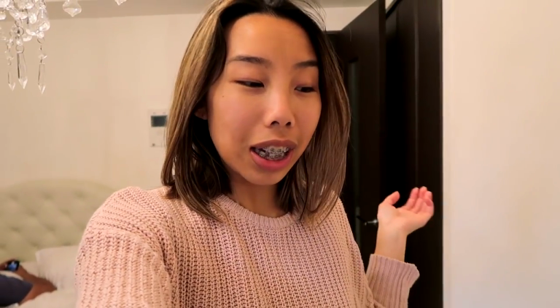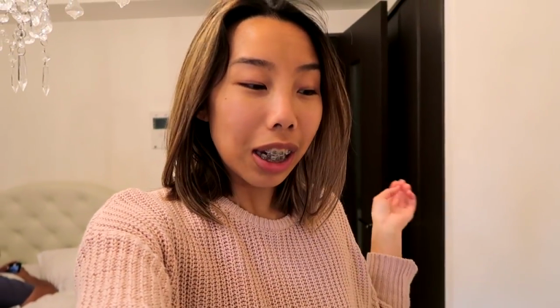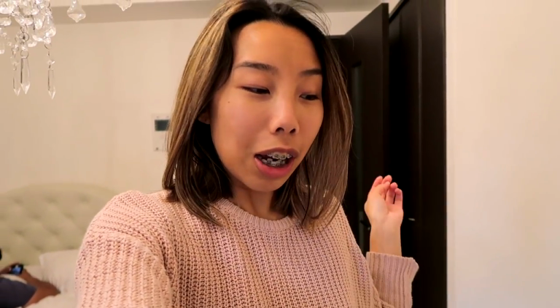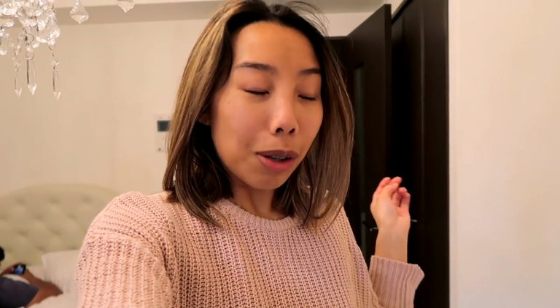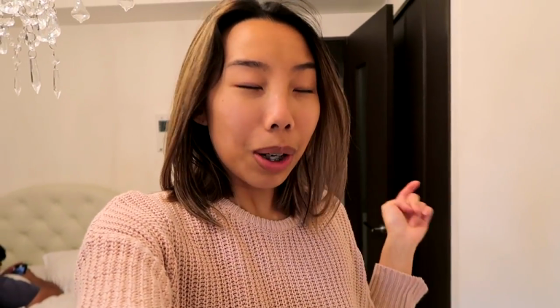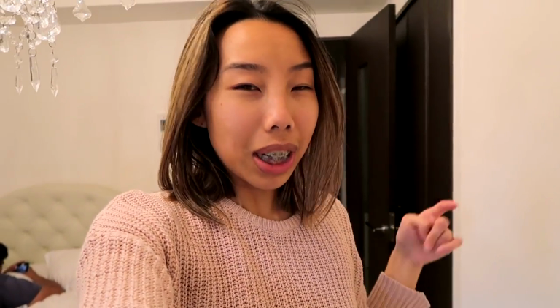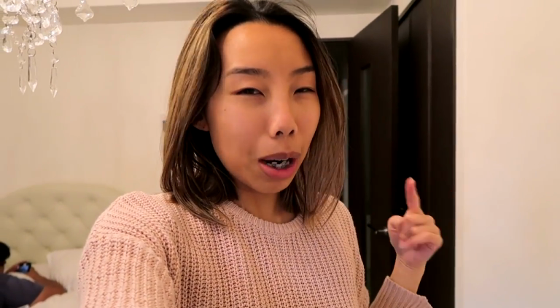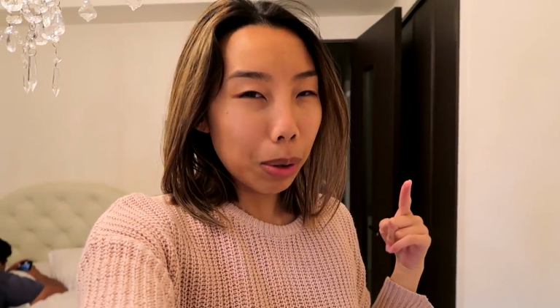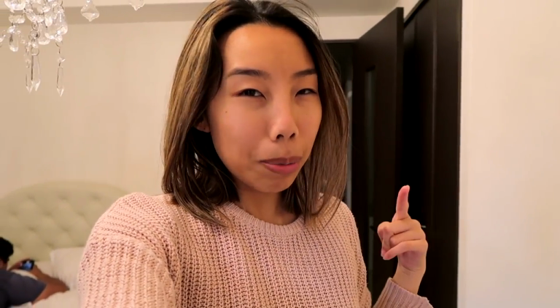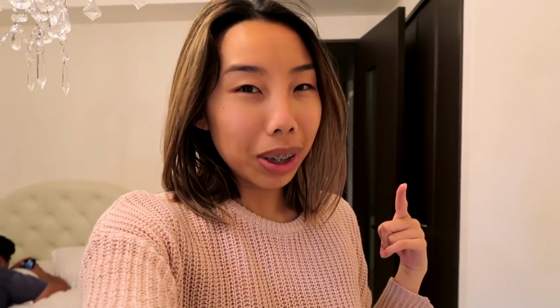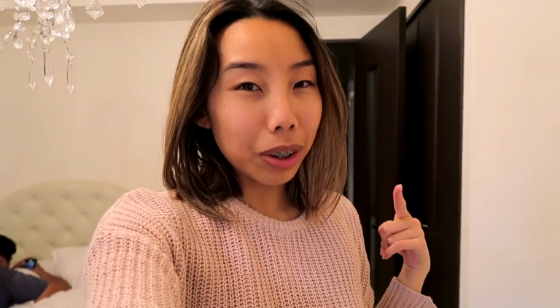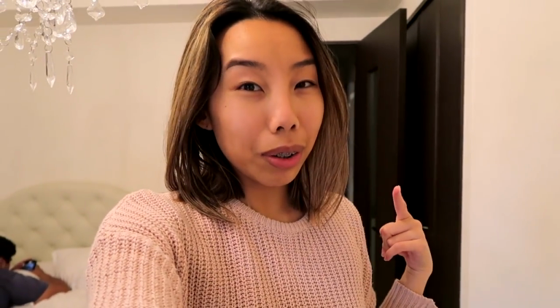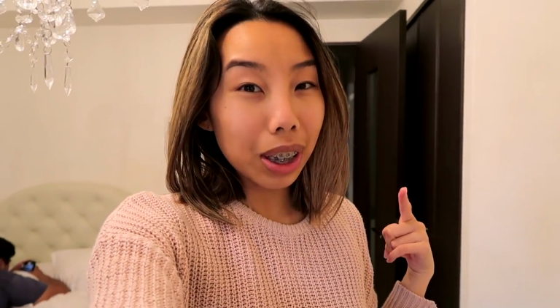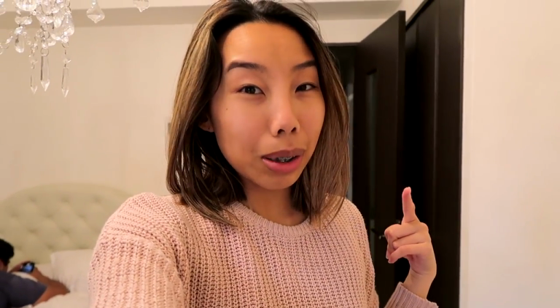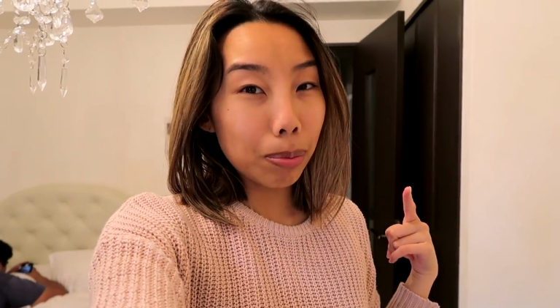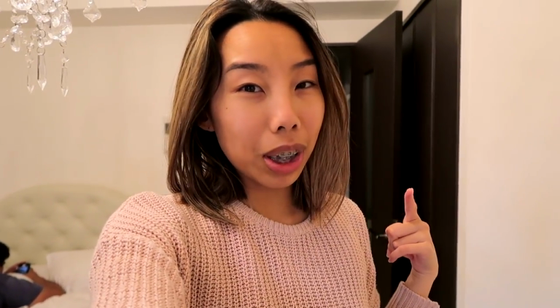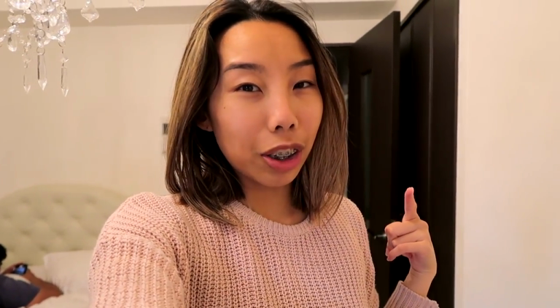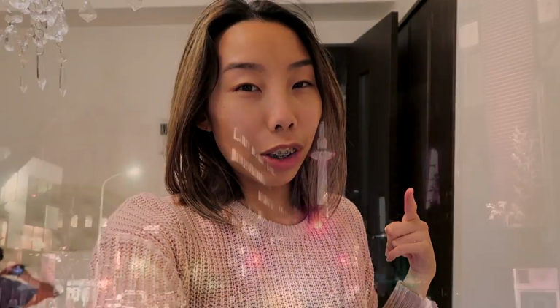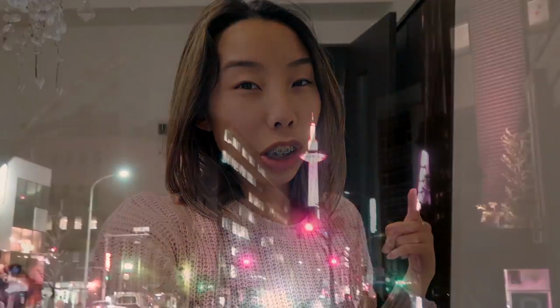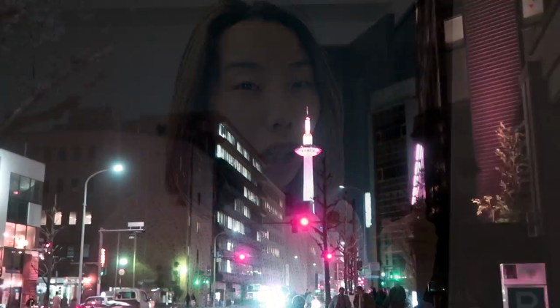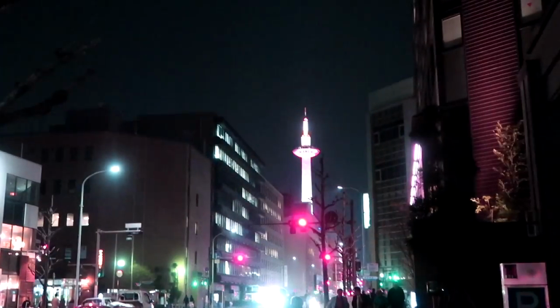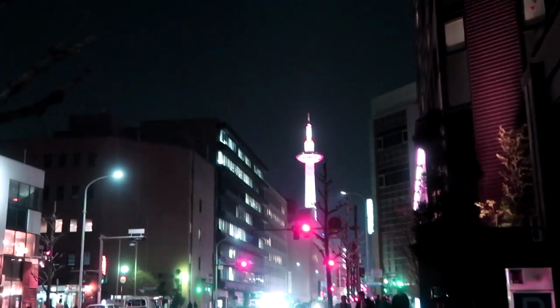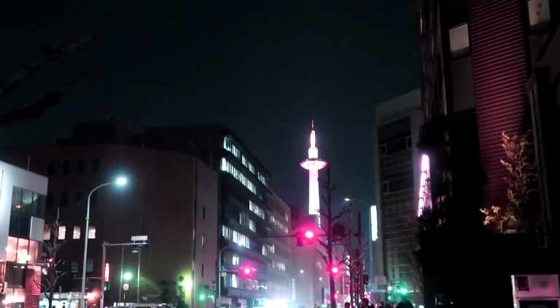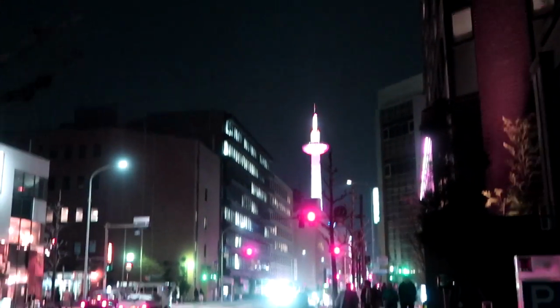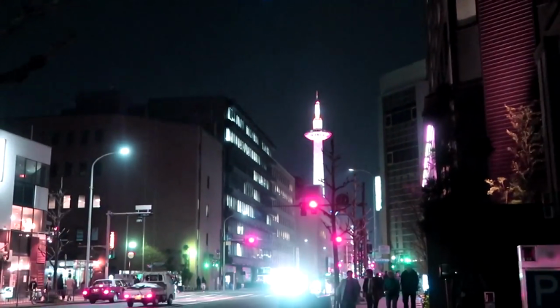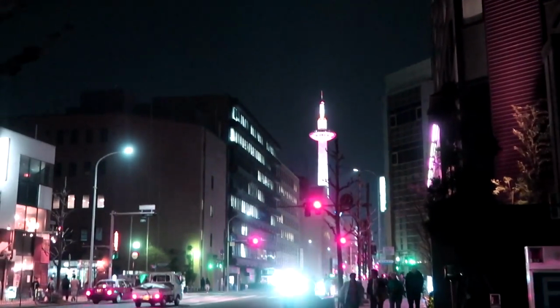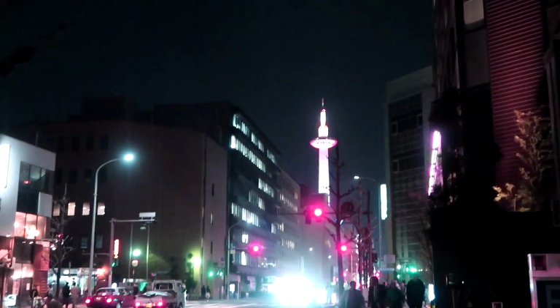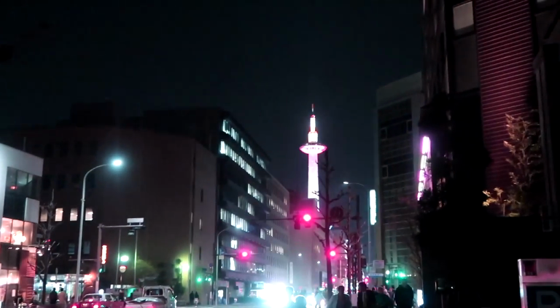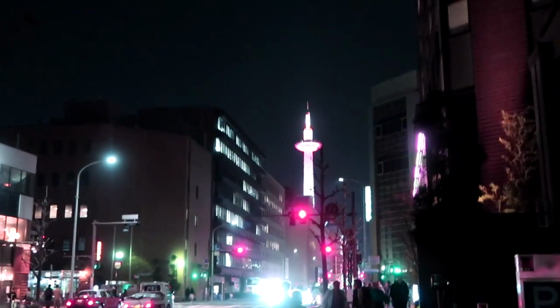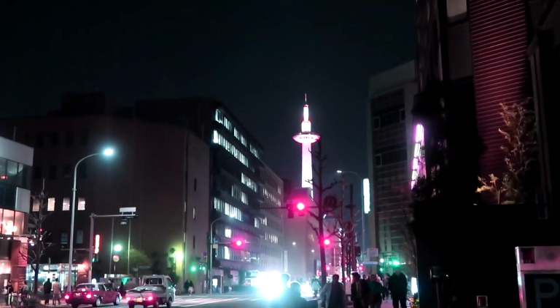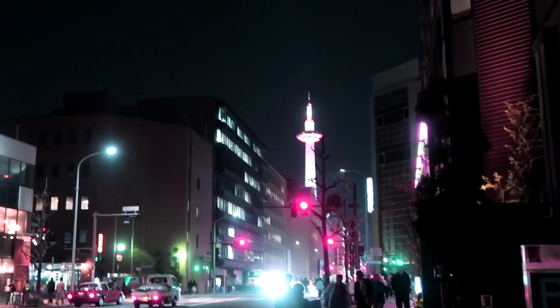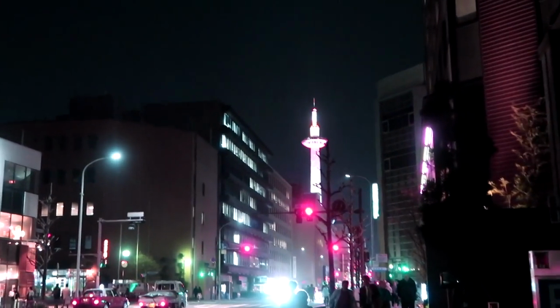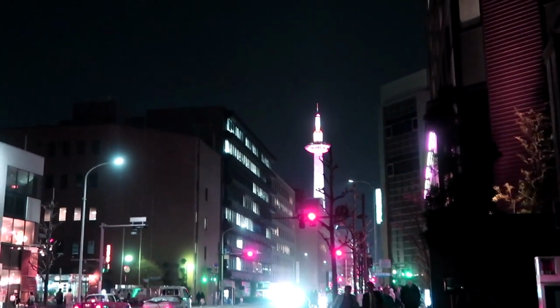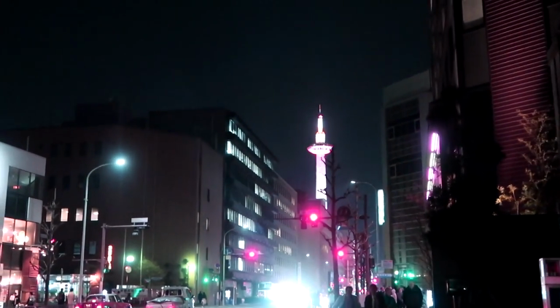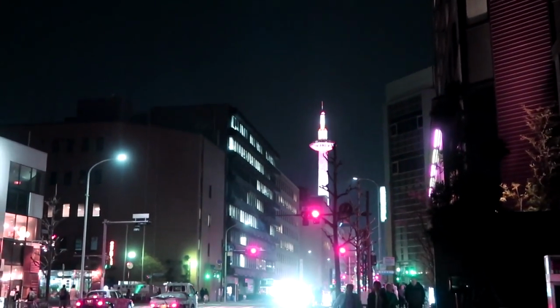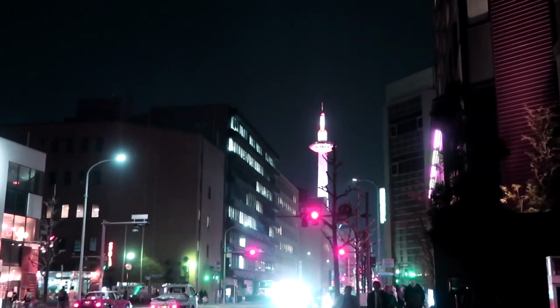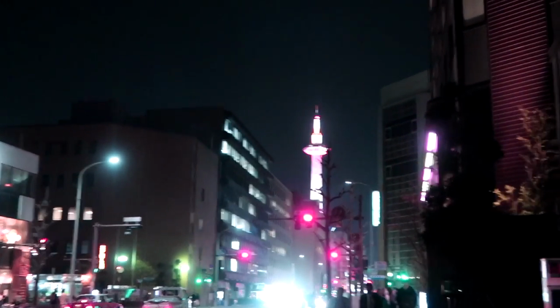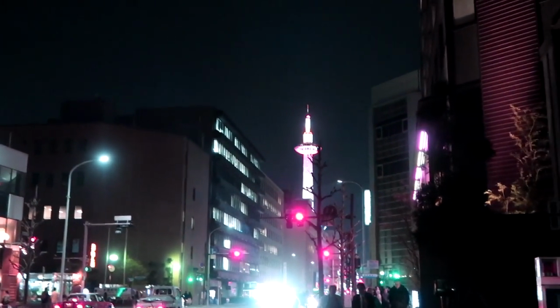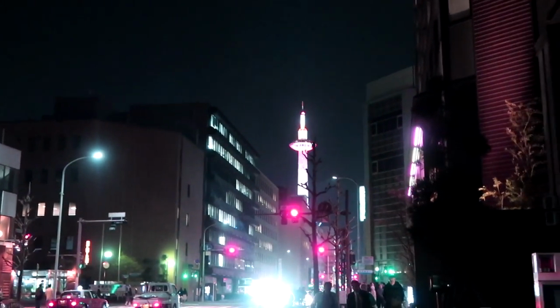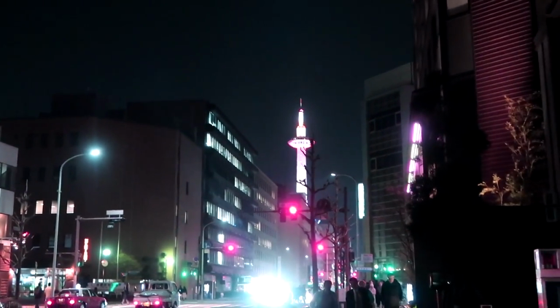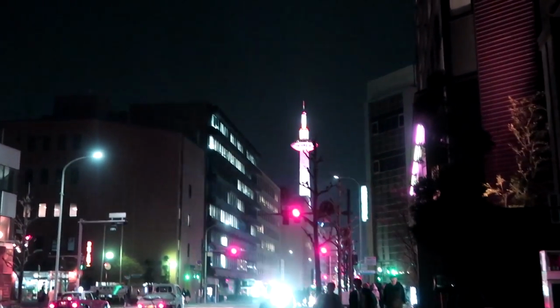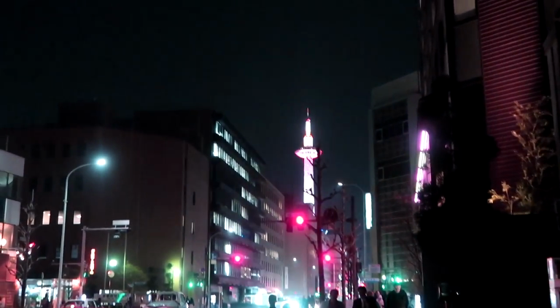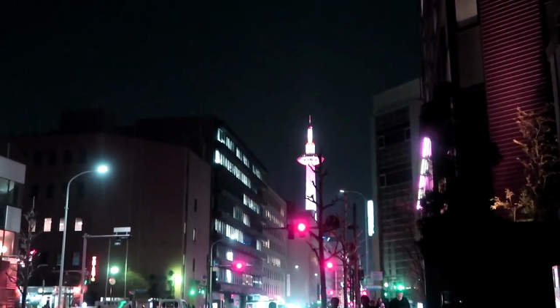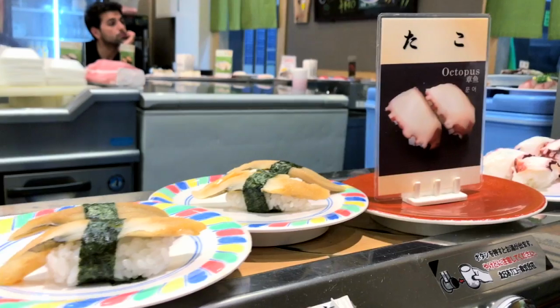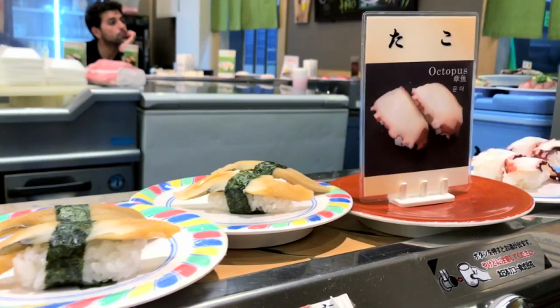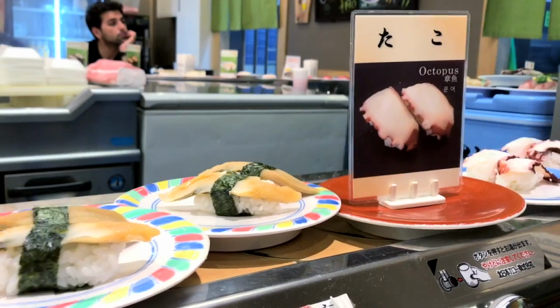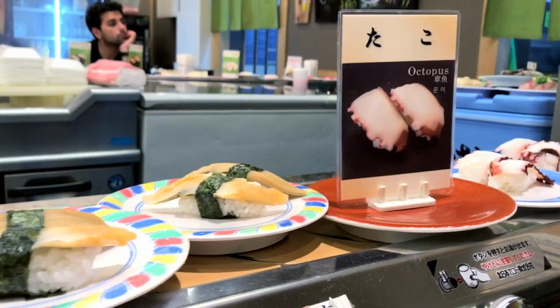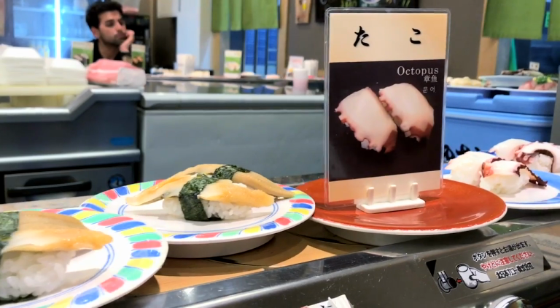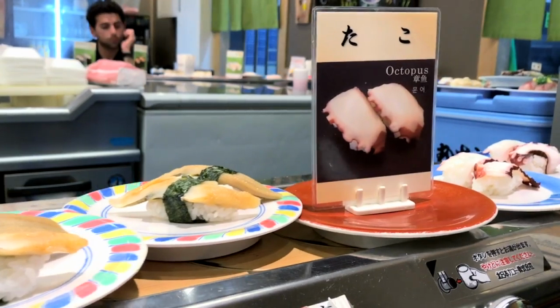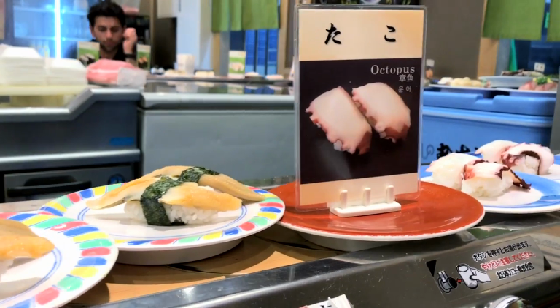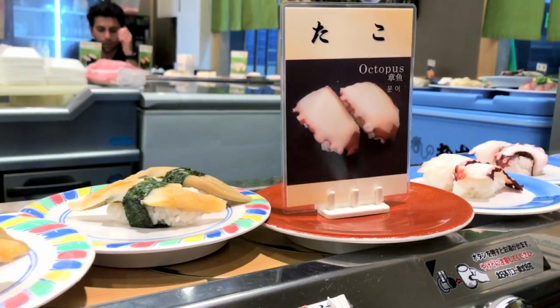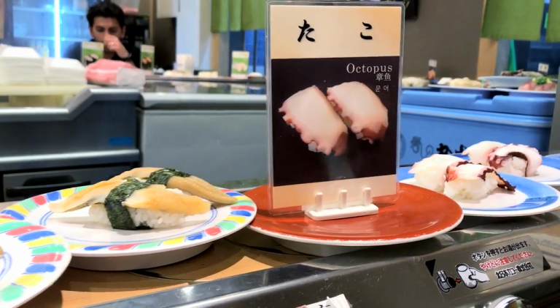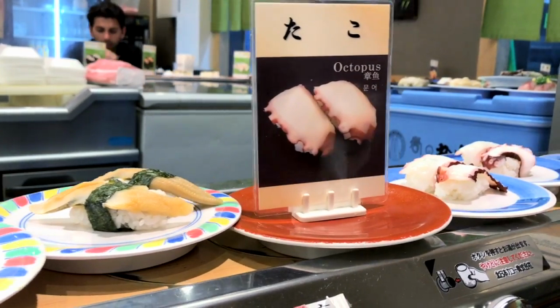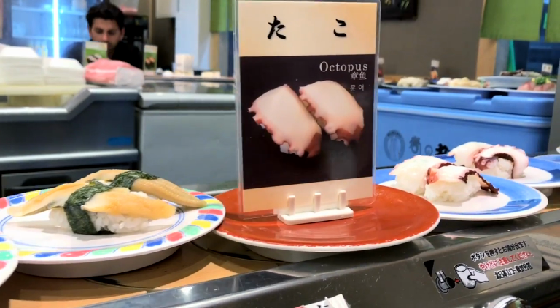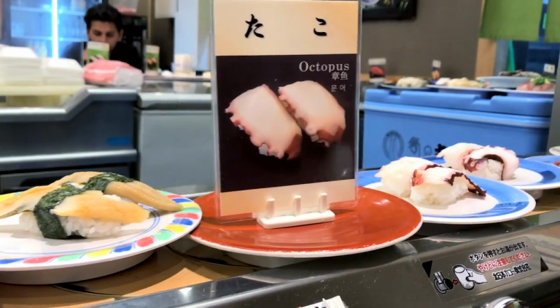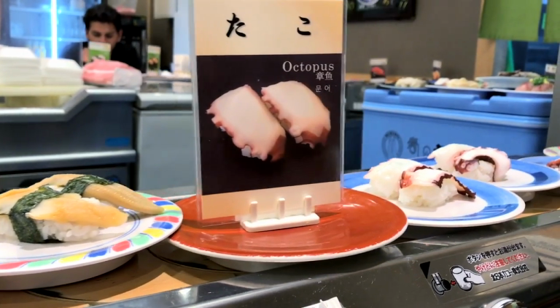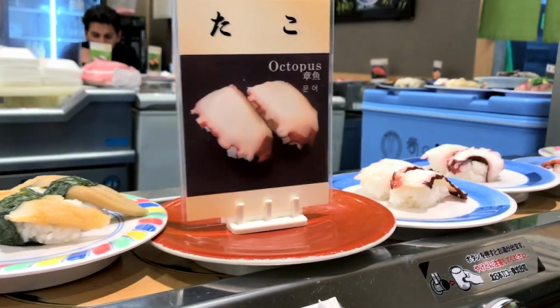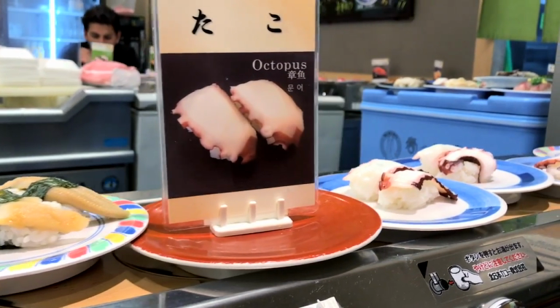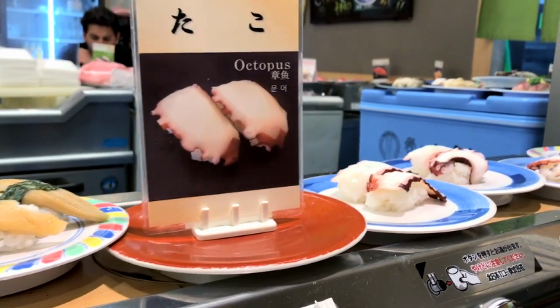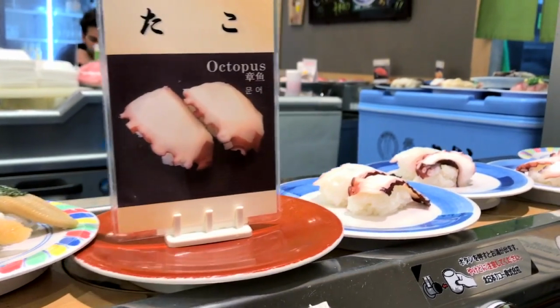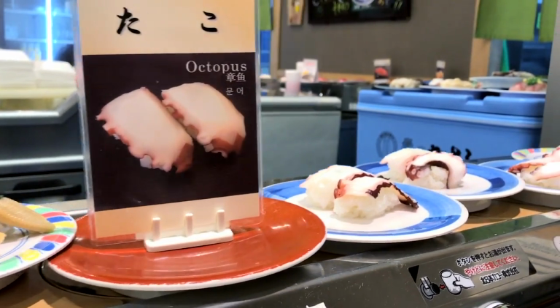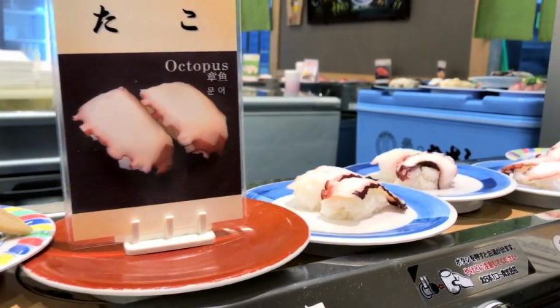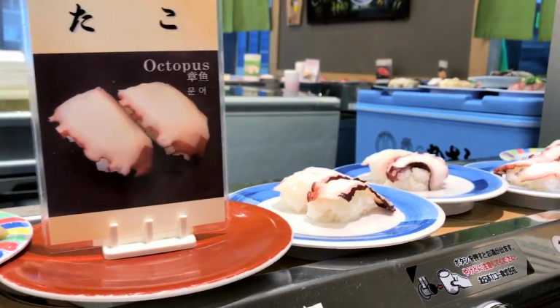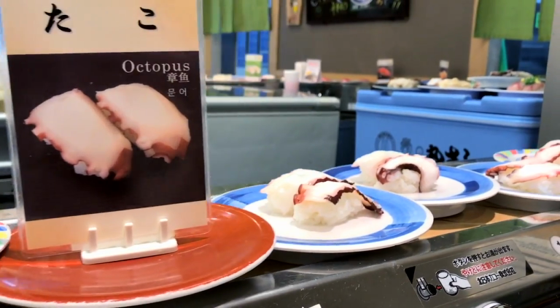Right now we're about to go get some dinner. Our Airbnb was really close to the Kyoto station, so we ended up eating at a revolving sushi bar there.